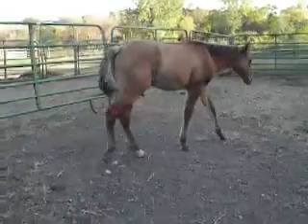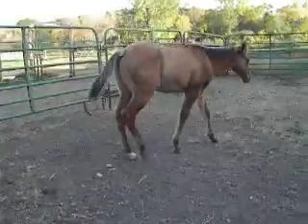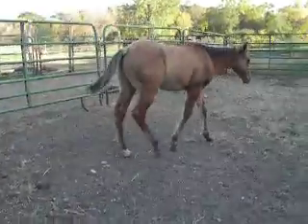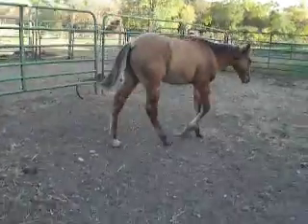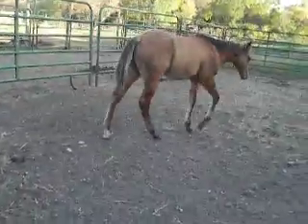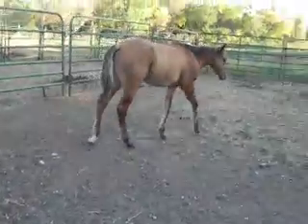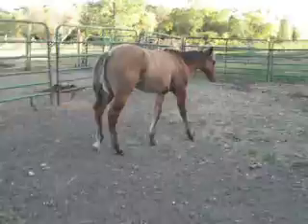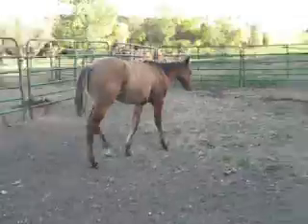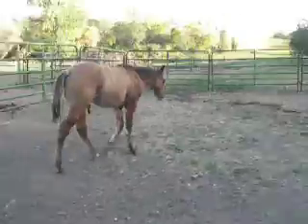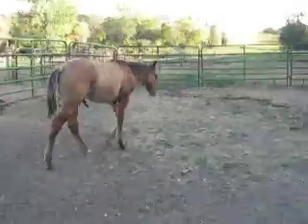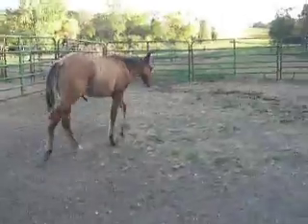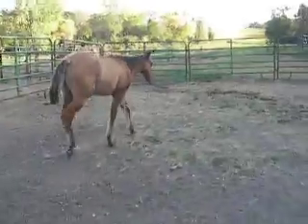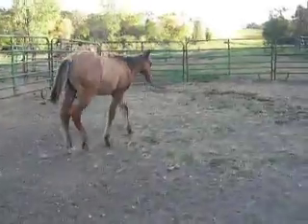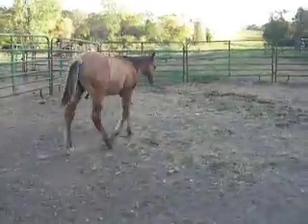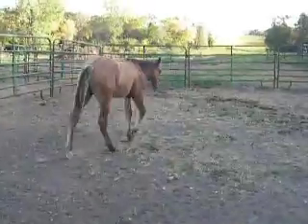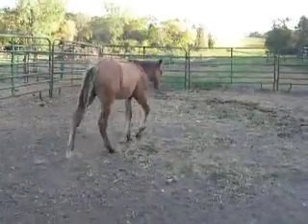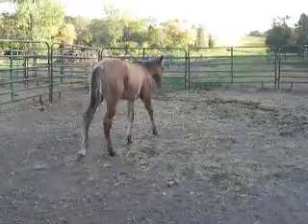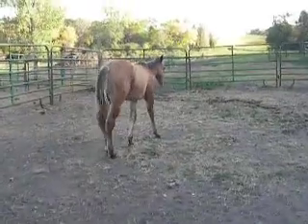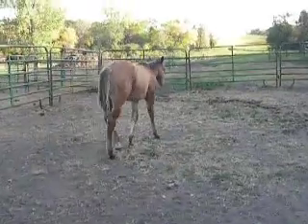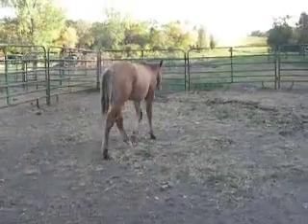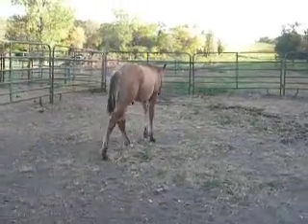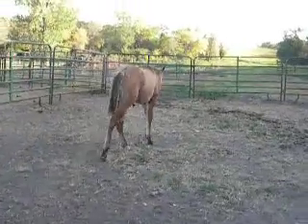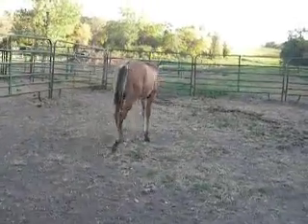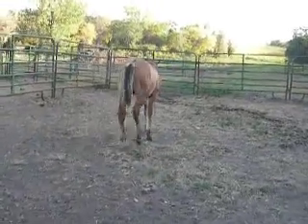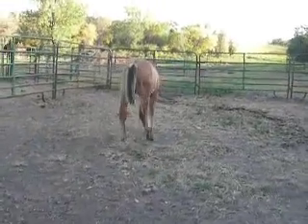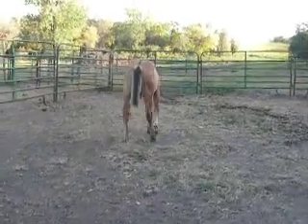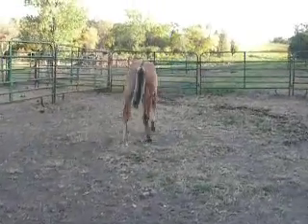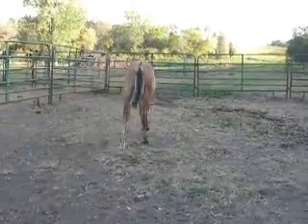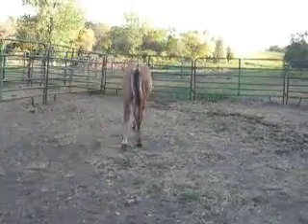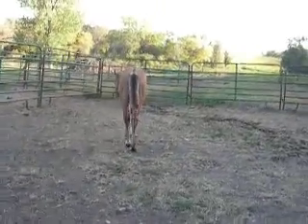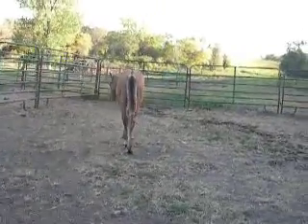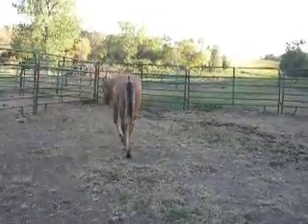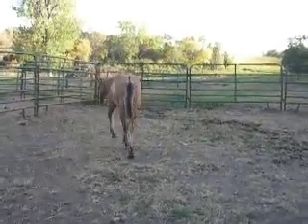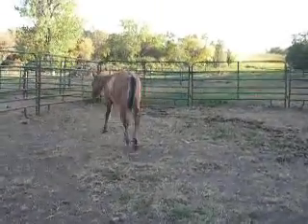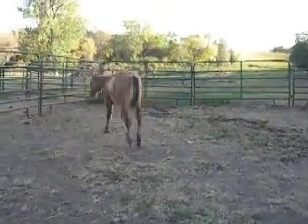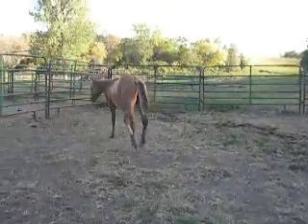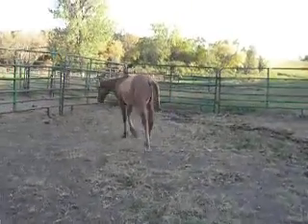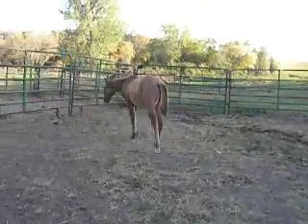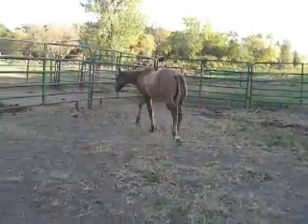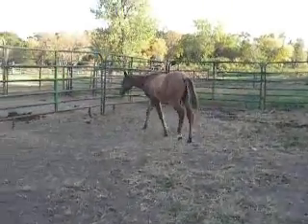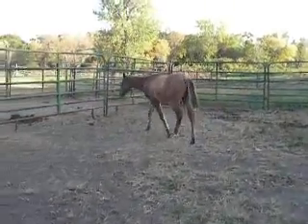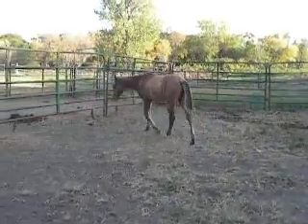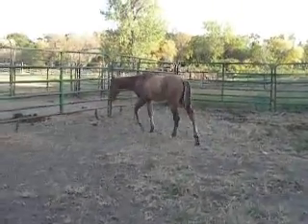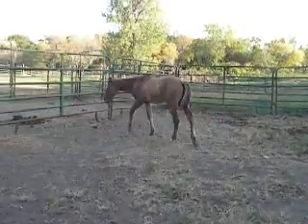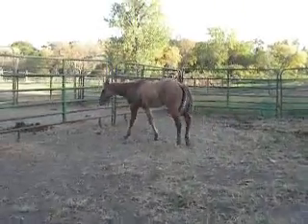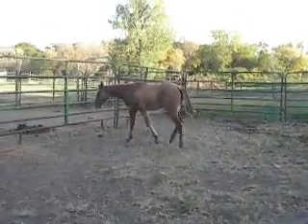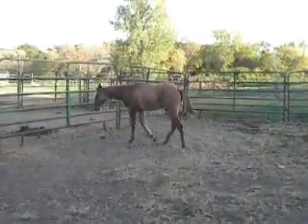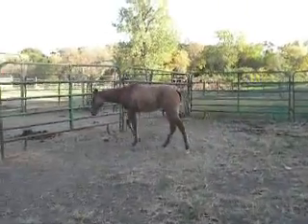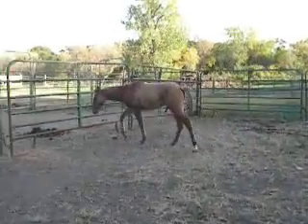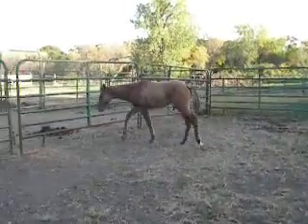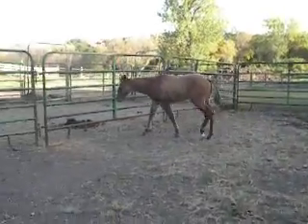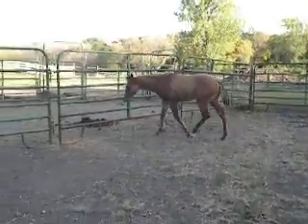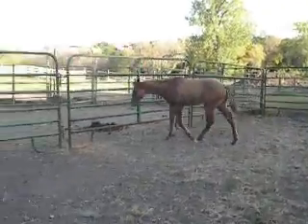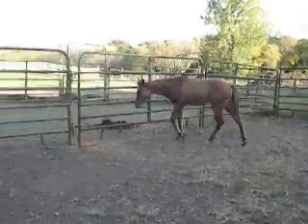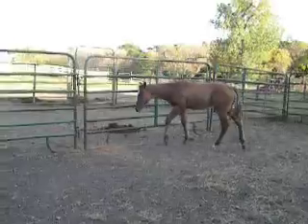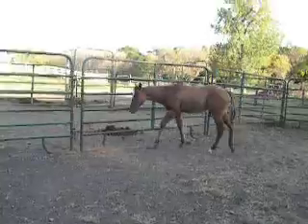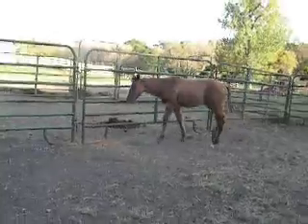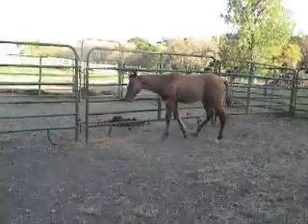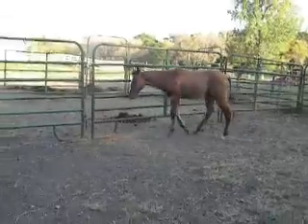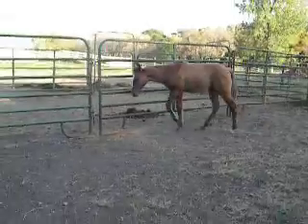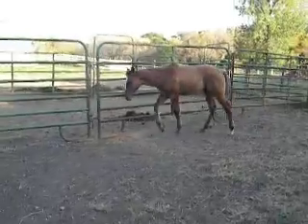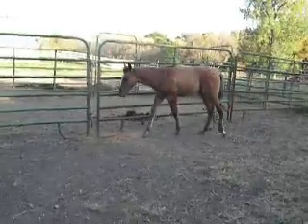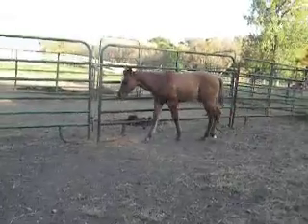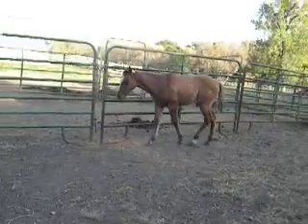I suppose if they had to have white, at least it's nice and symmetrical like his is.